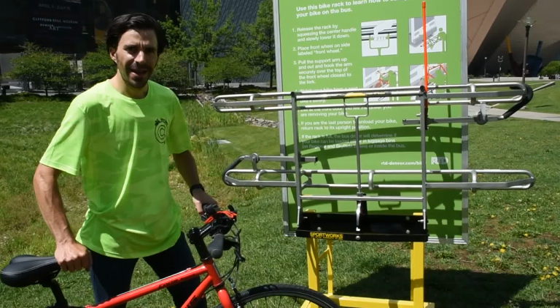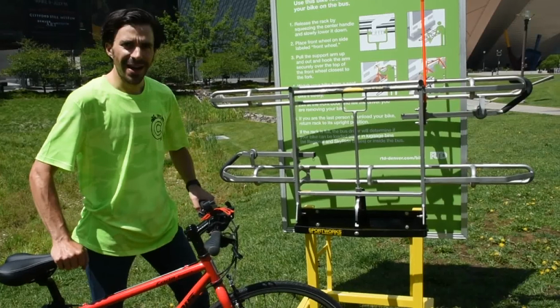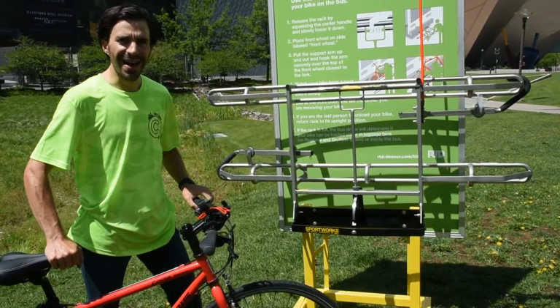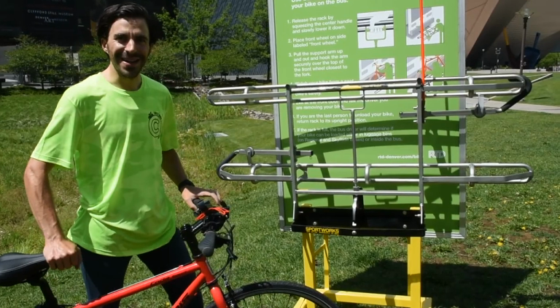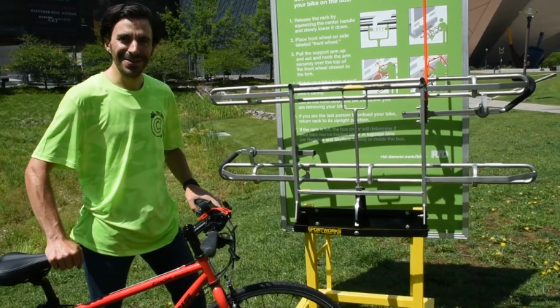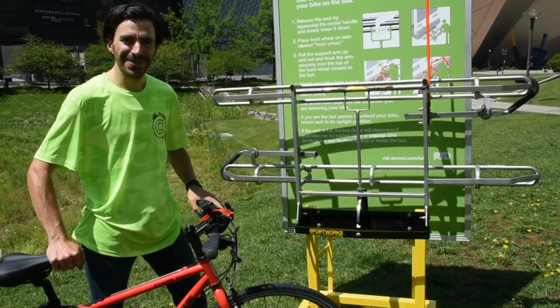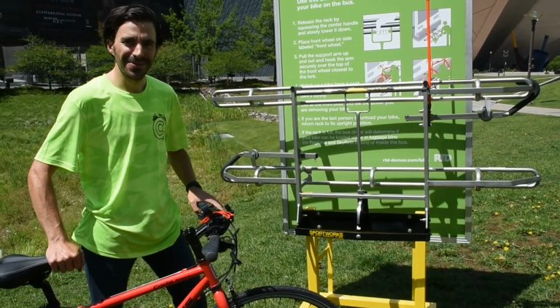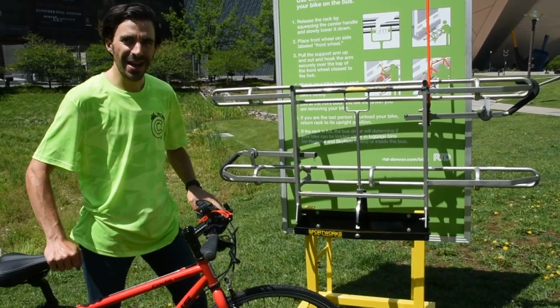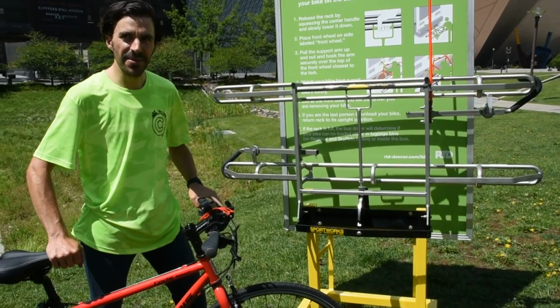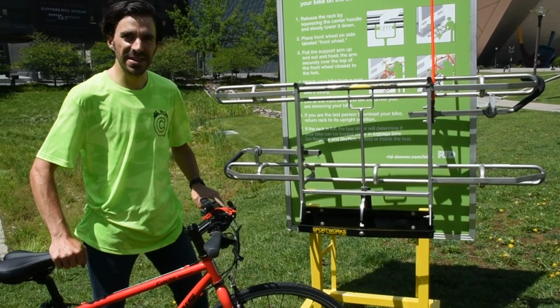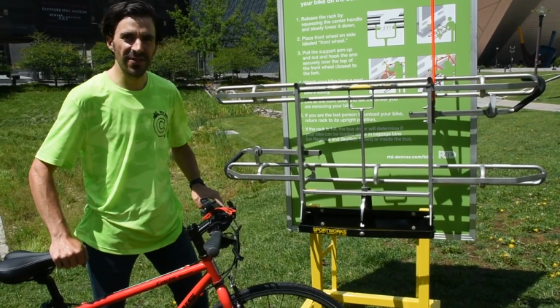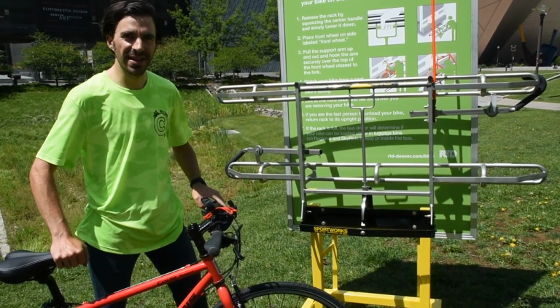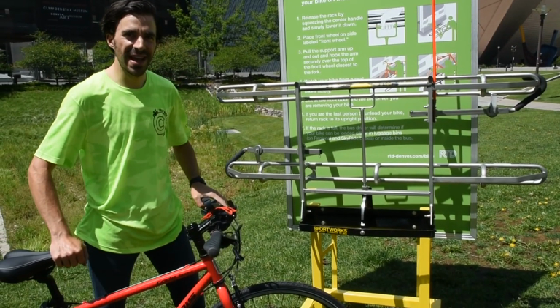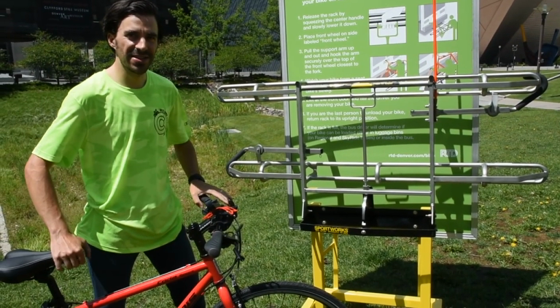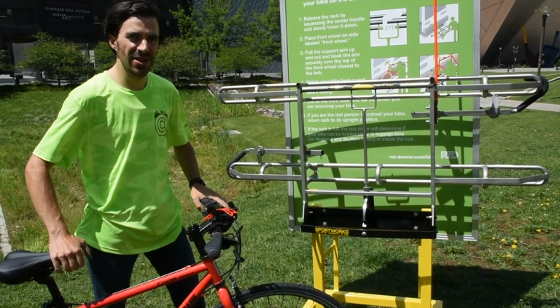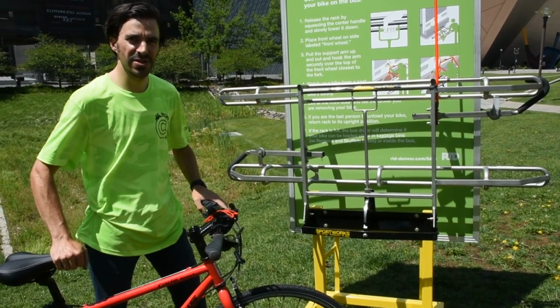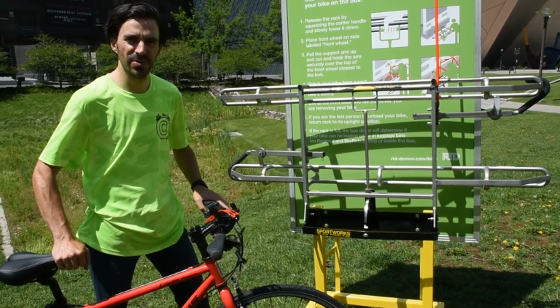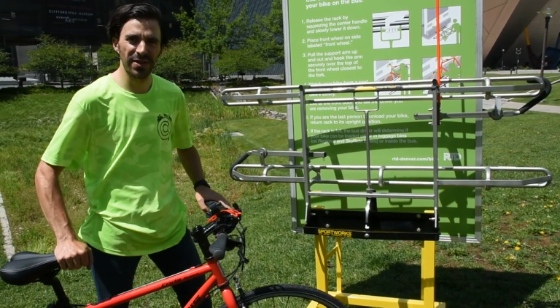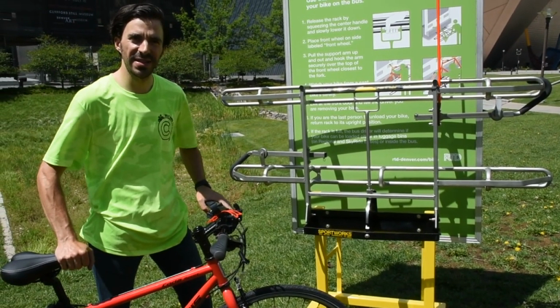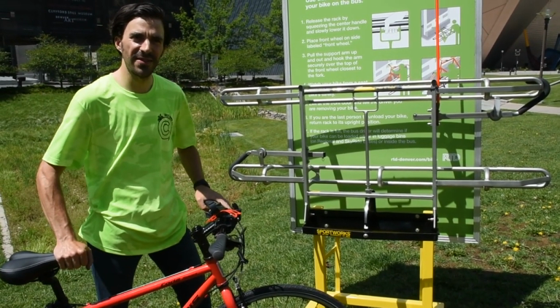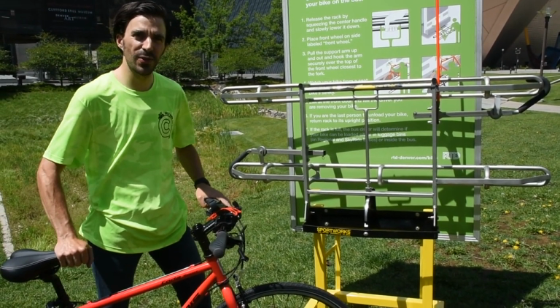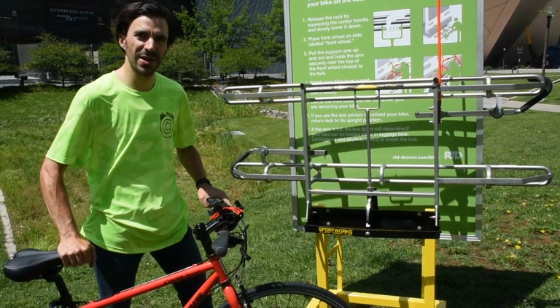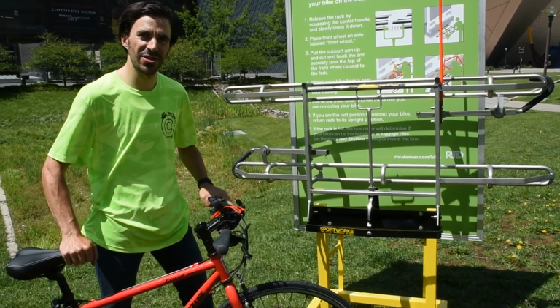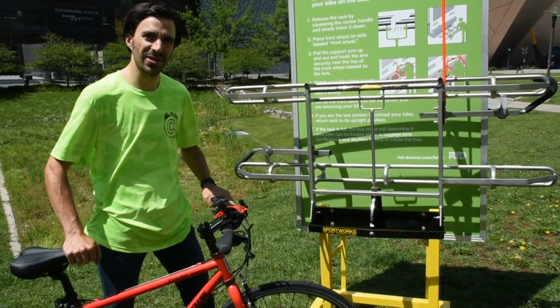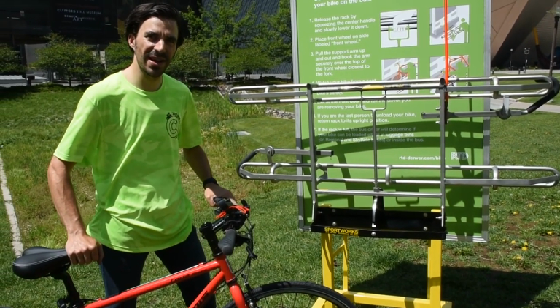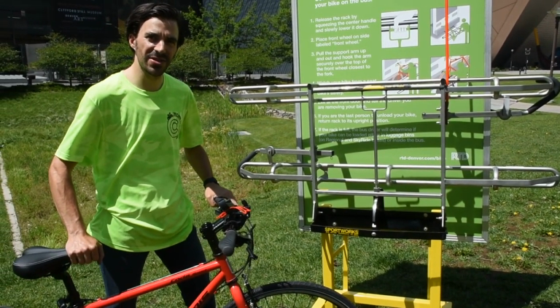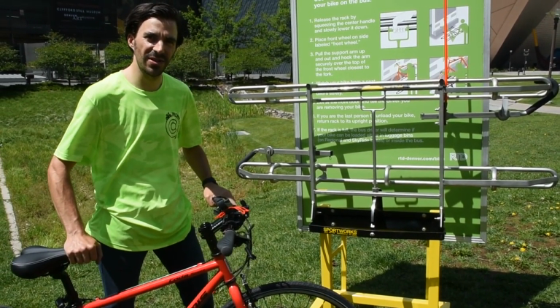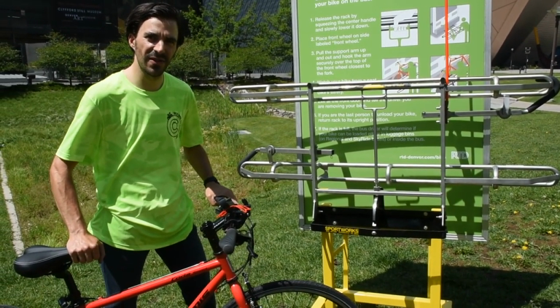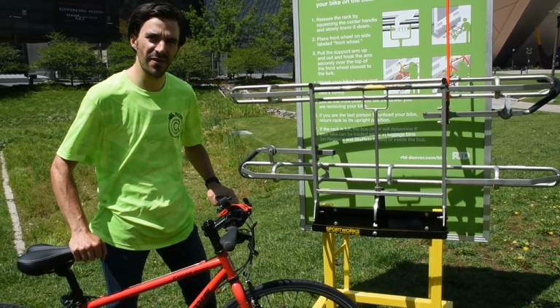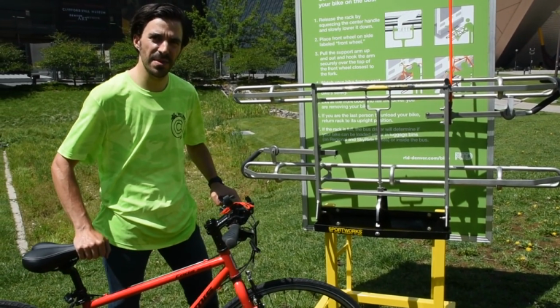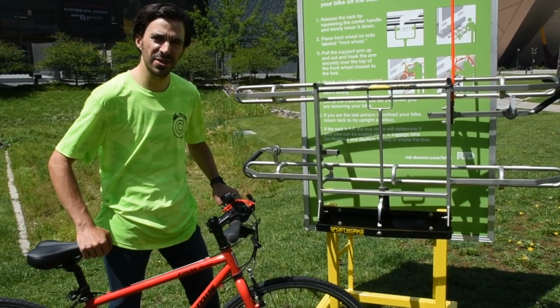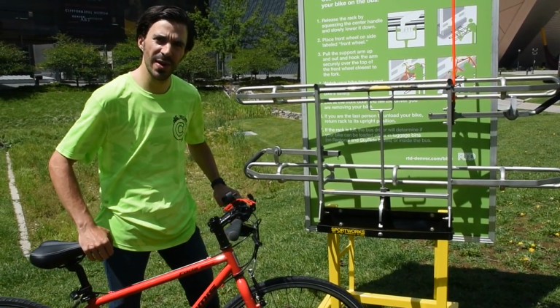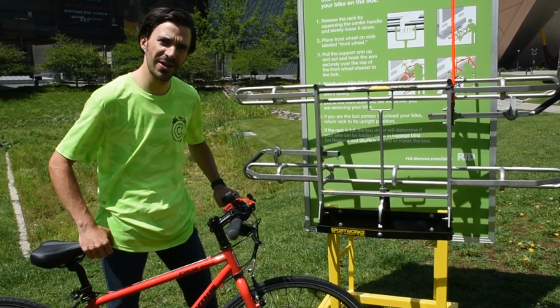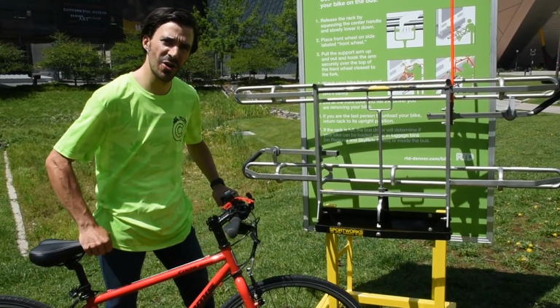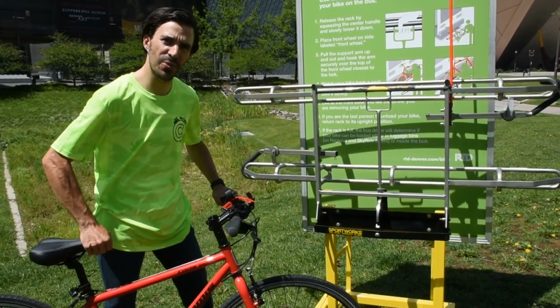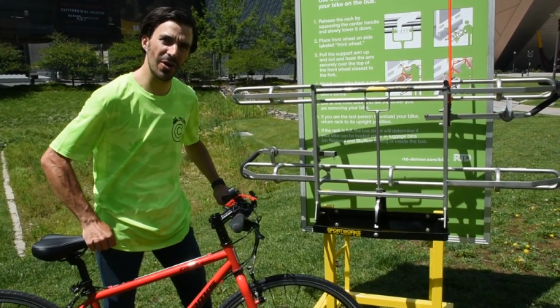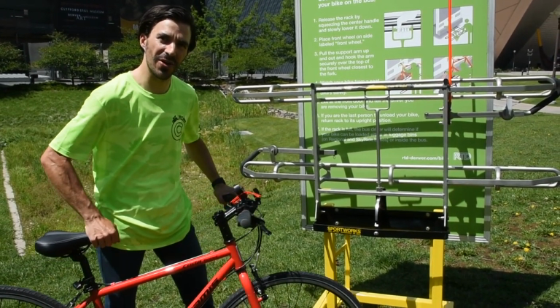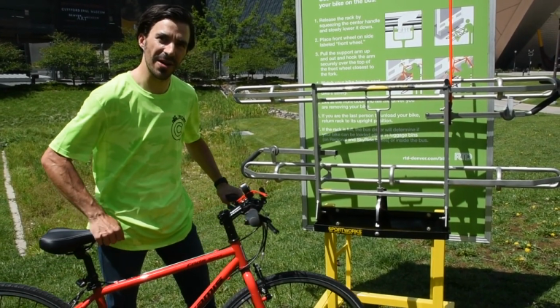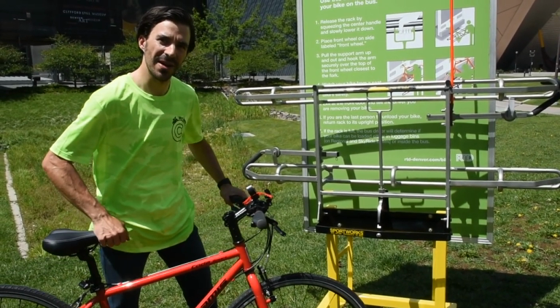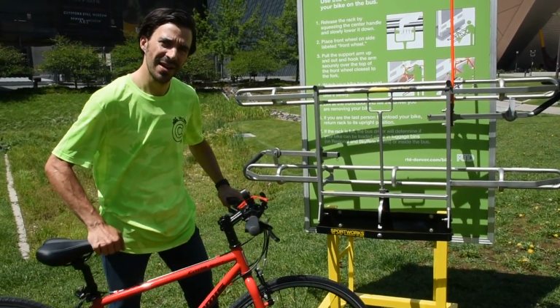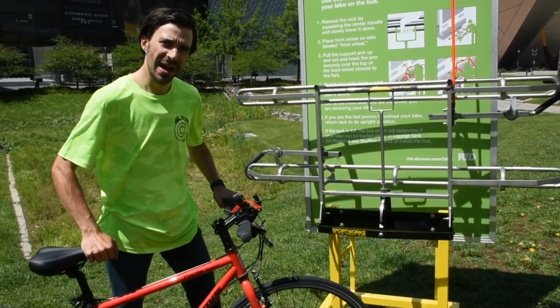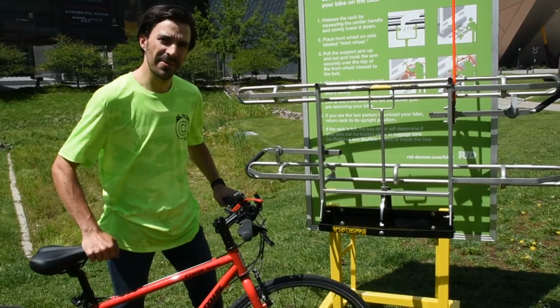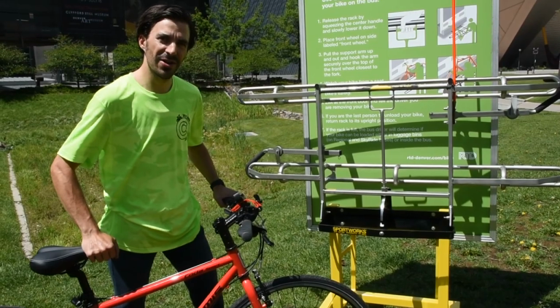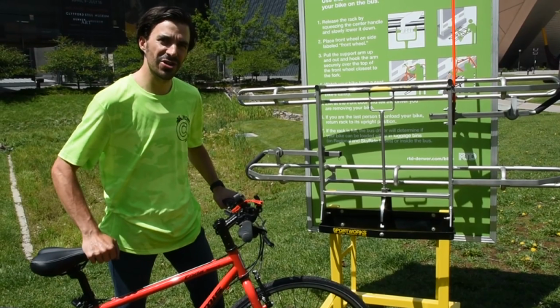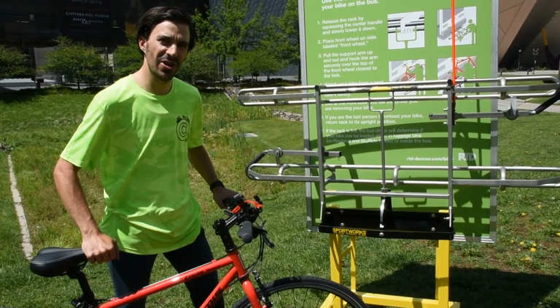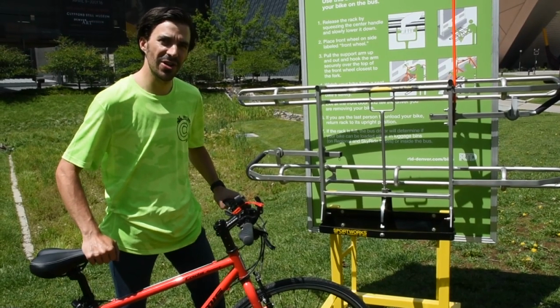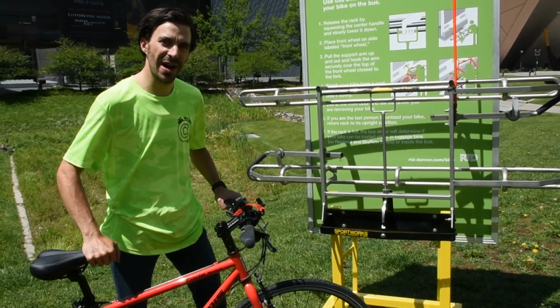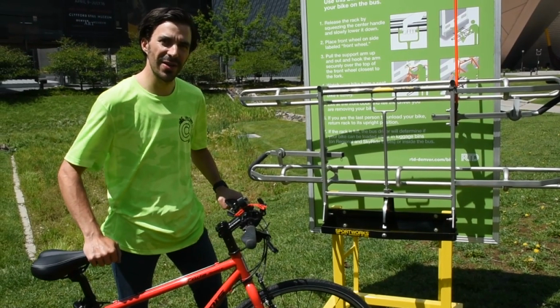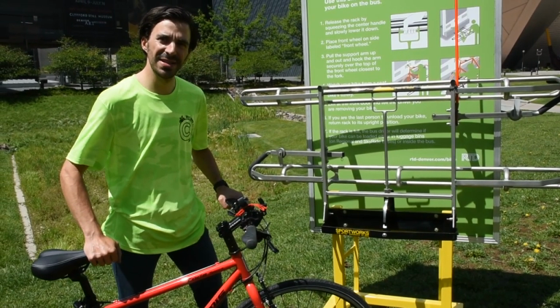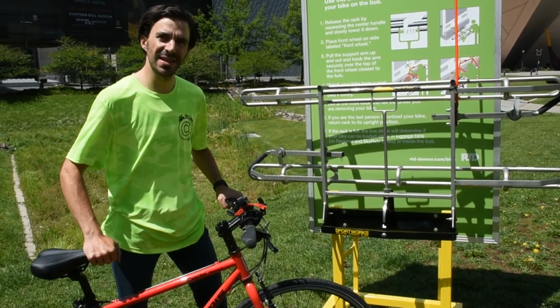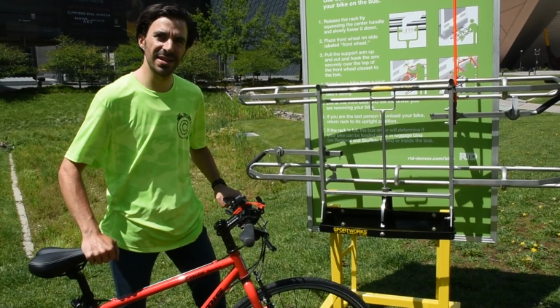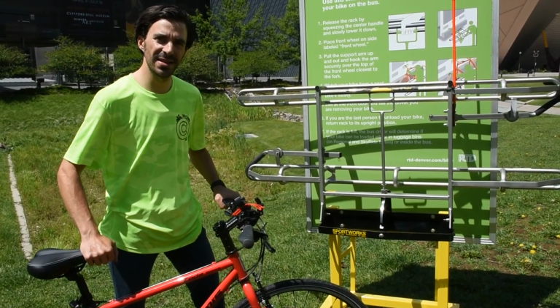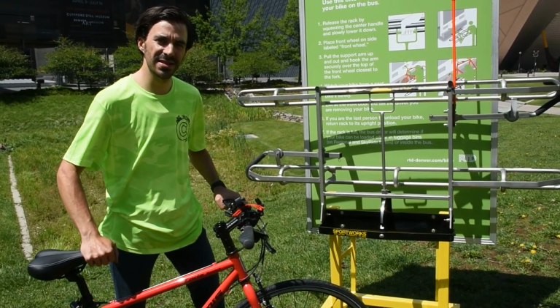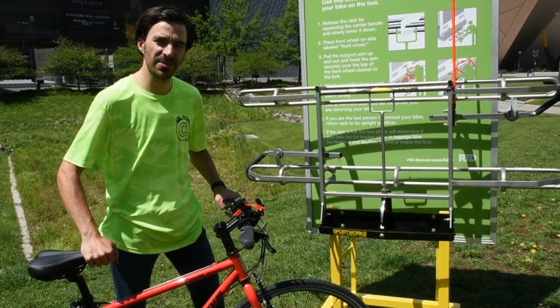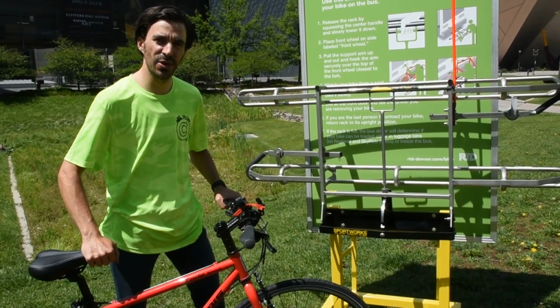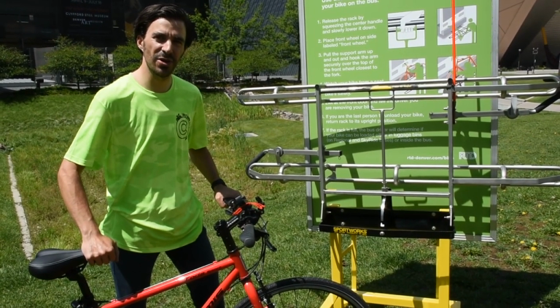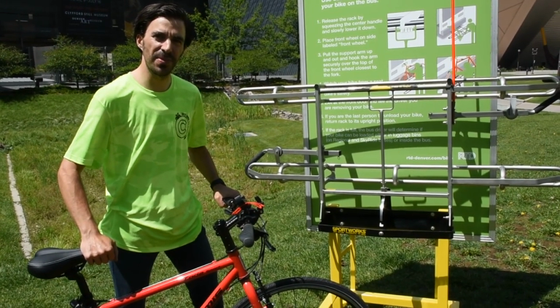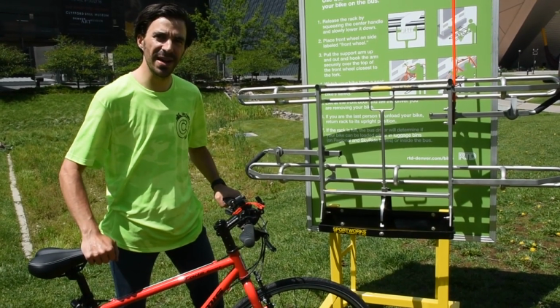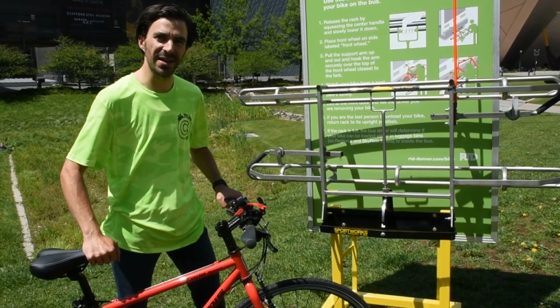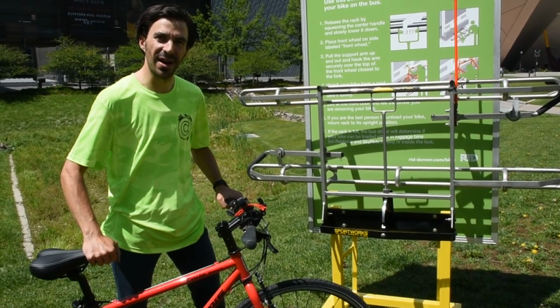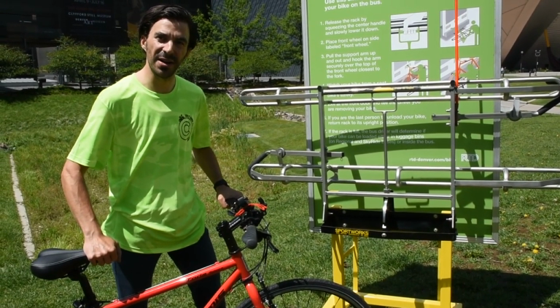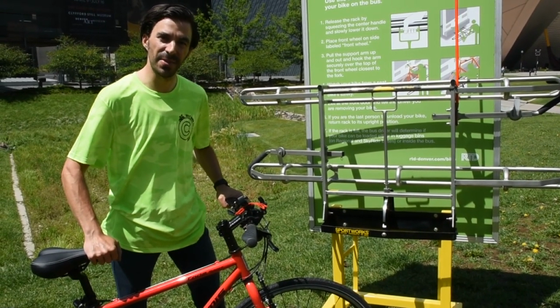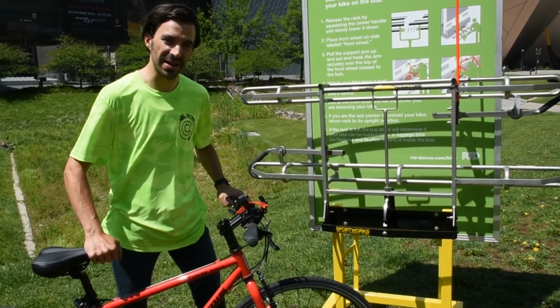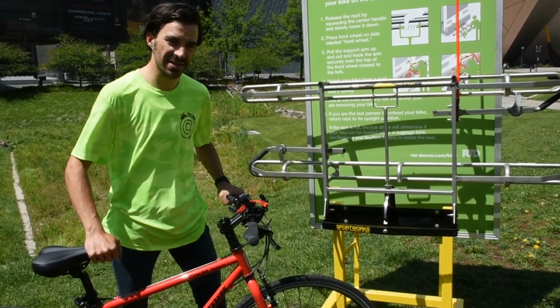Hi, my name is Evan Gatsios. I'm with the Denver Regional Council of Governments Way to Go program. I'm here to show you how easy it is to put your bike on a bus.